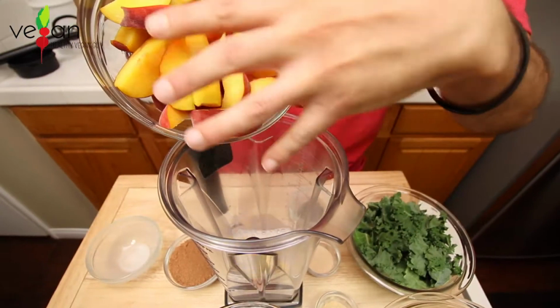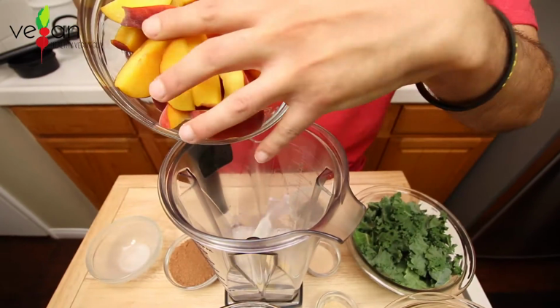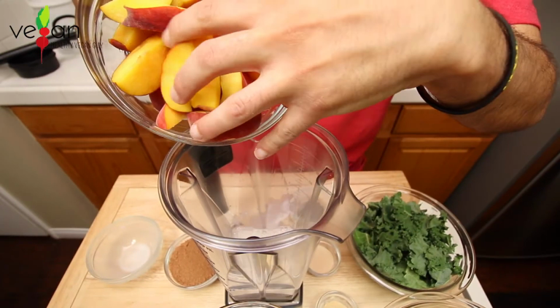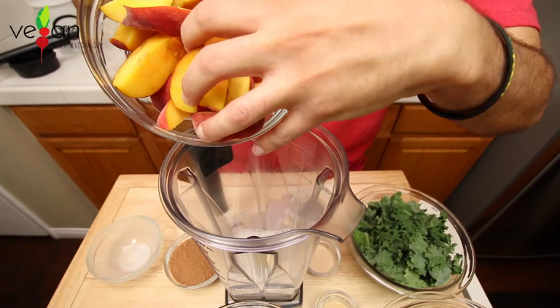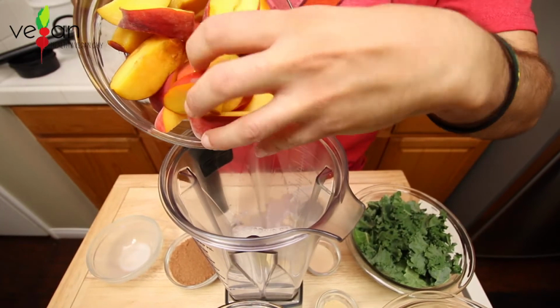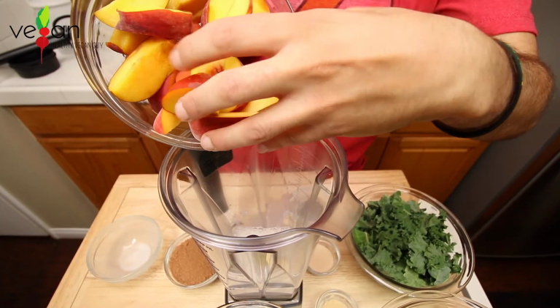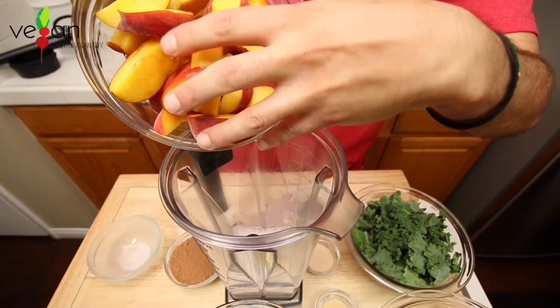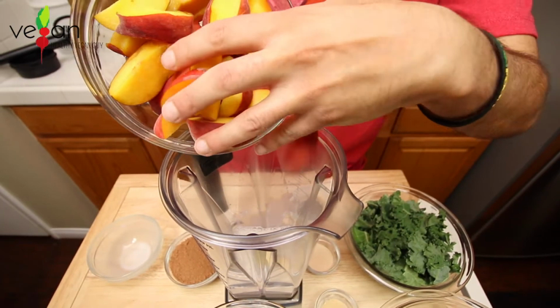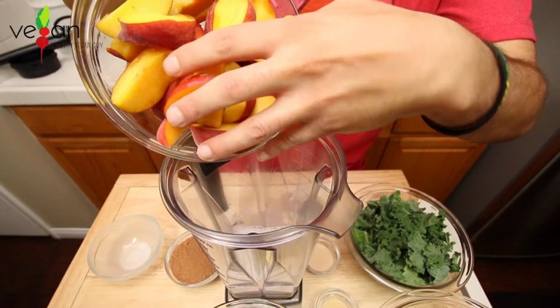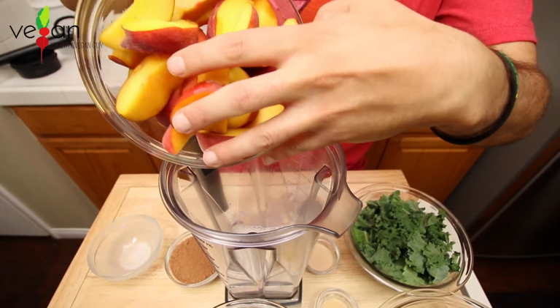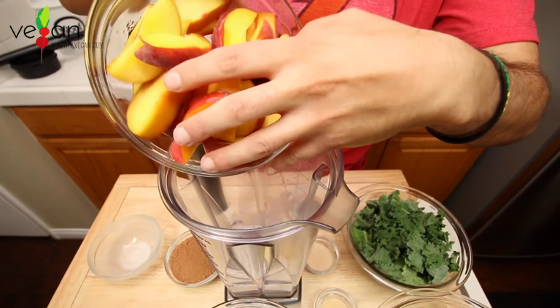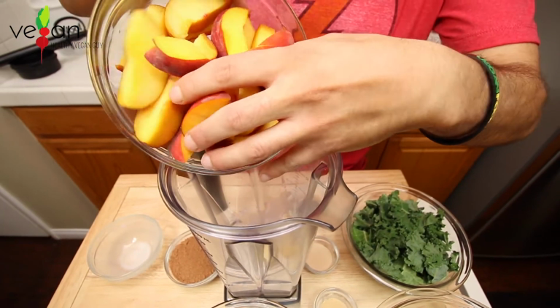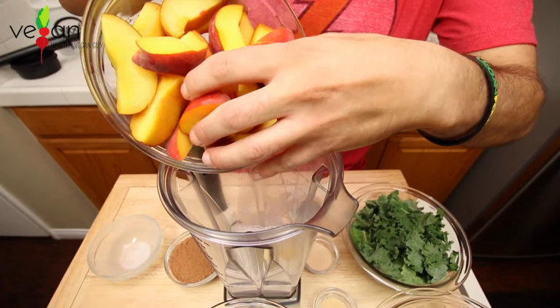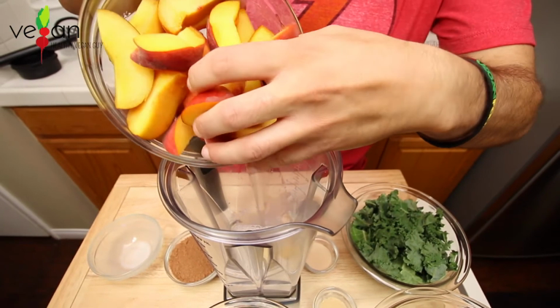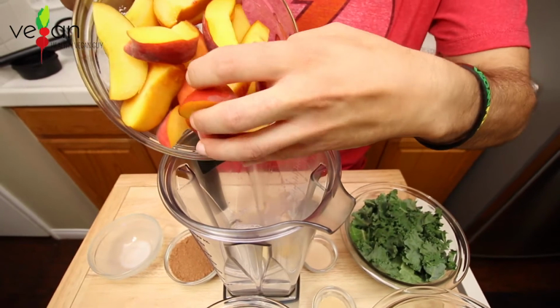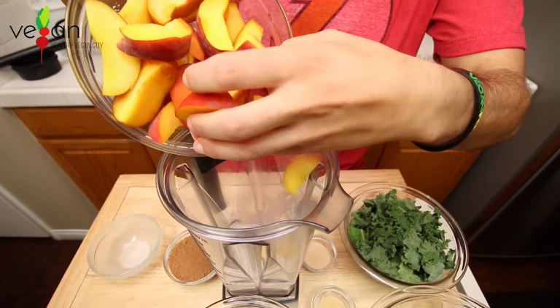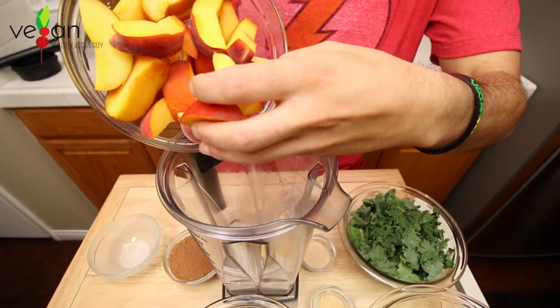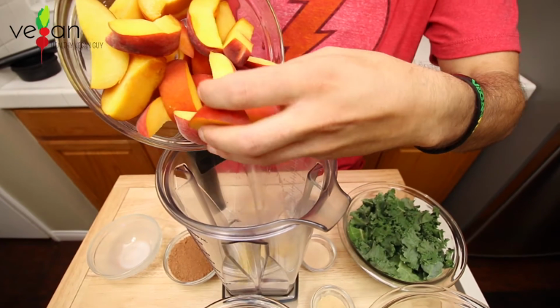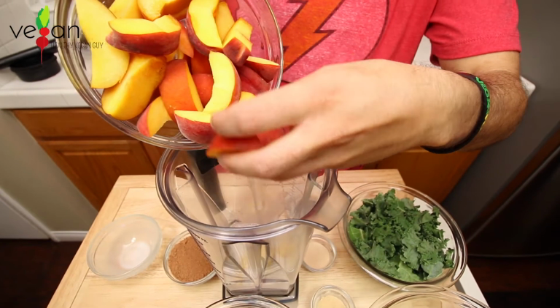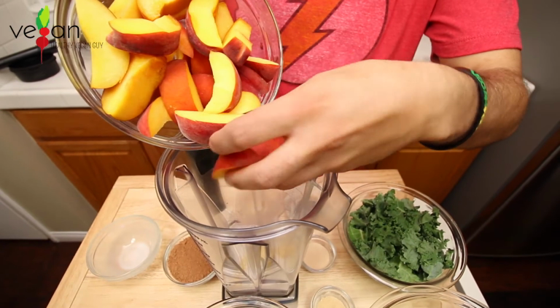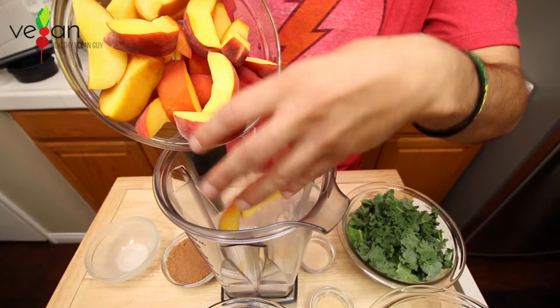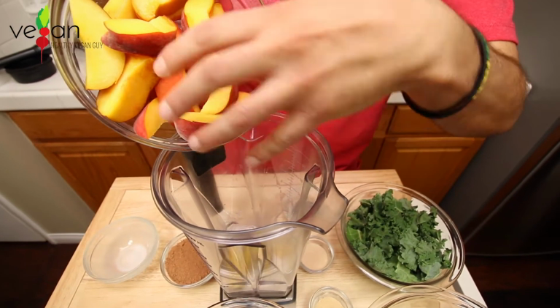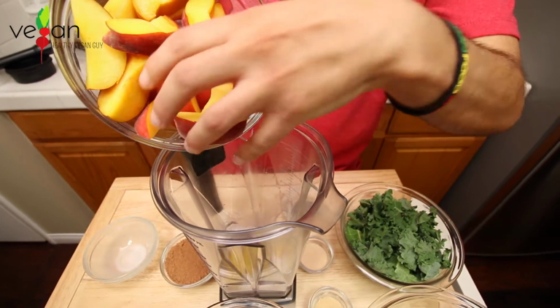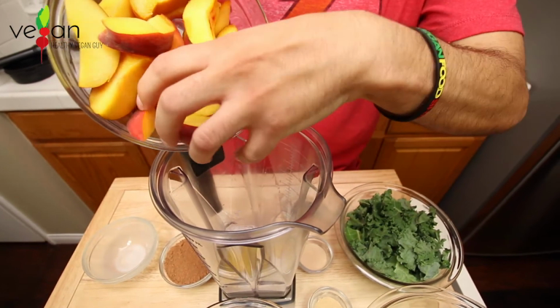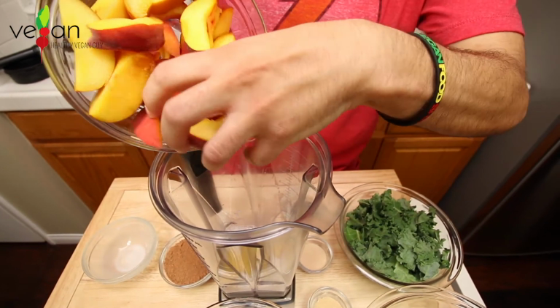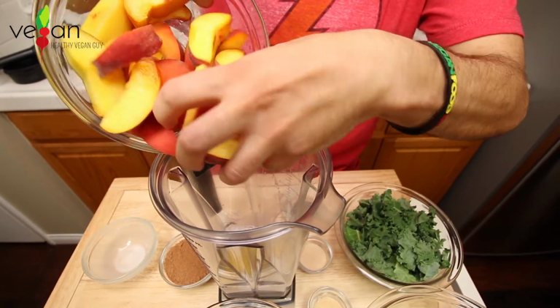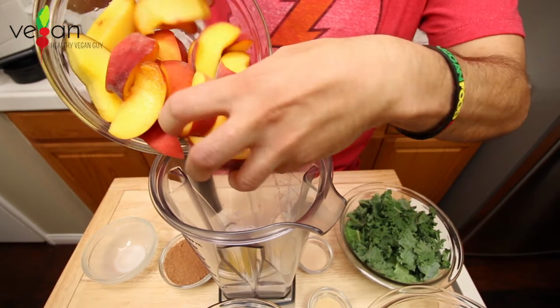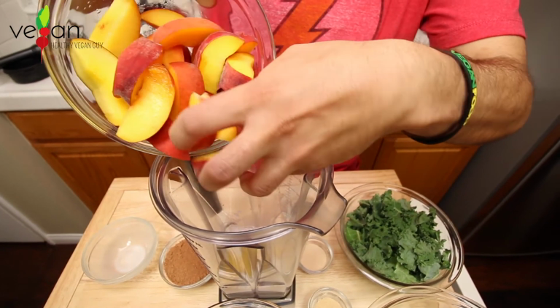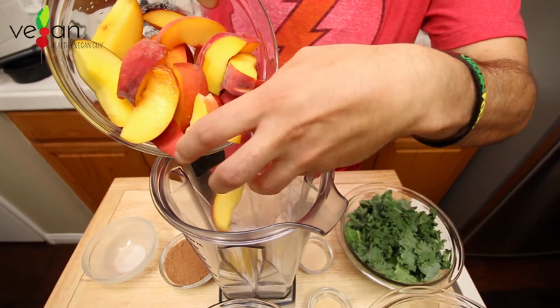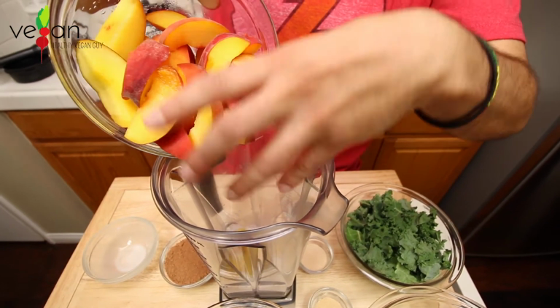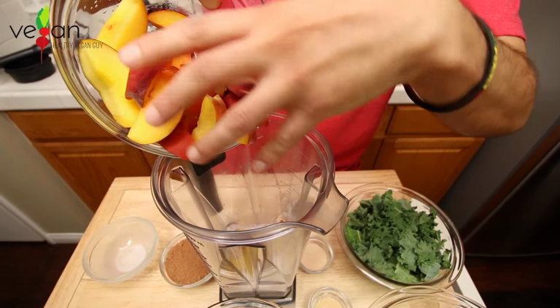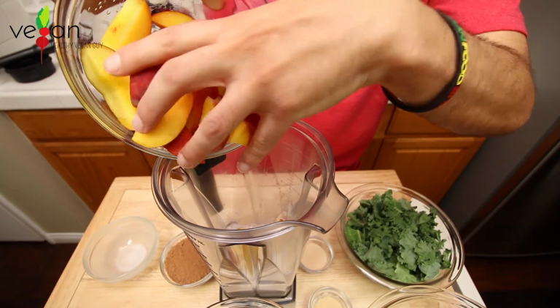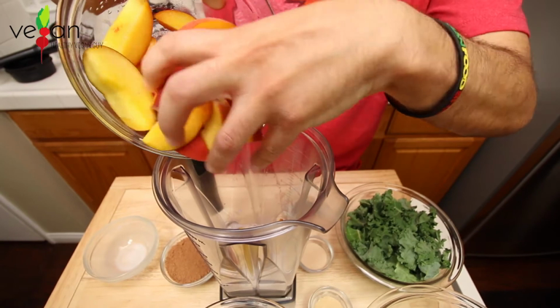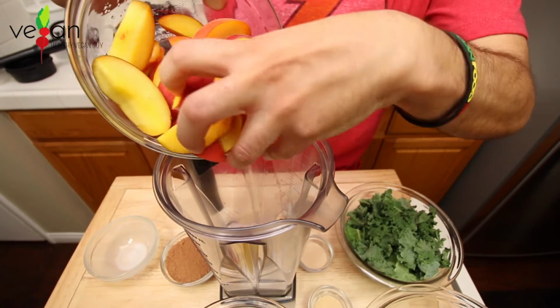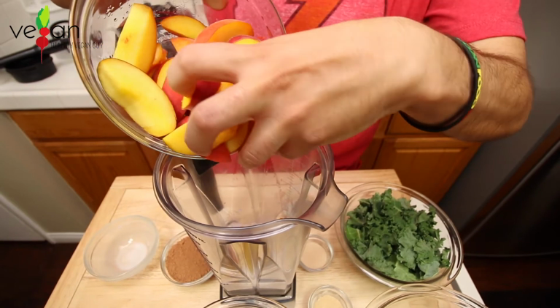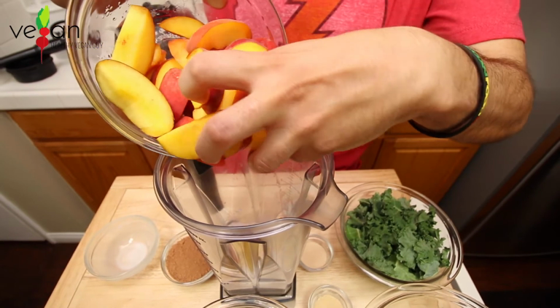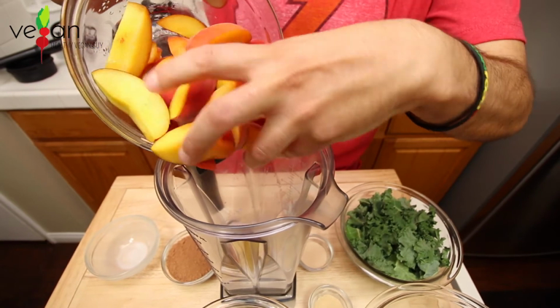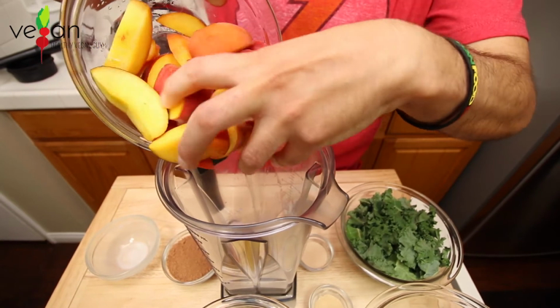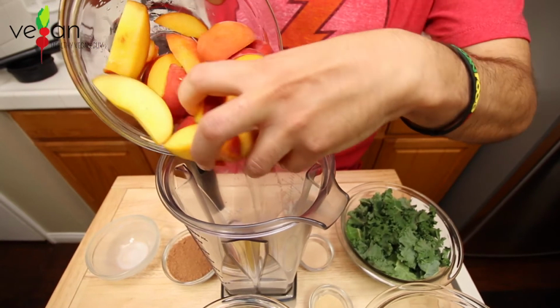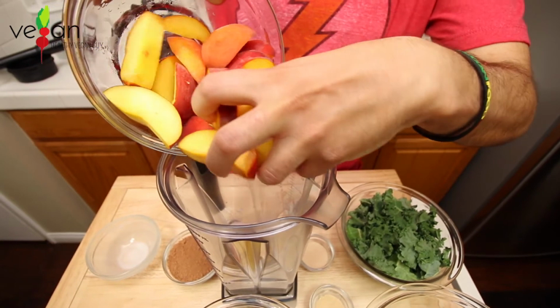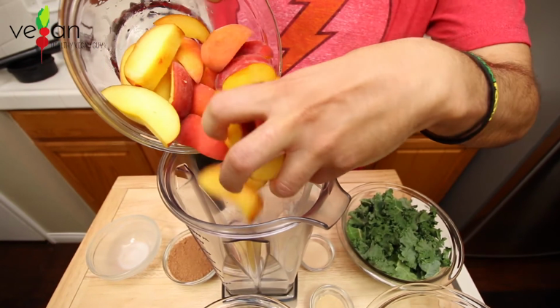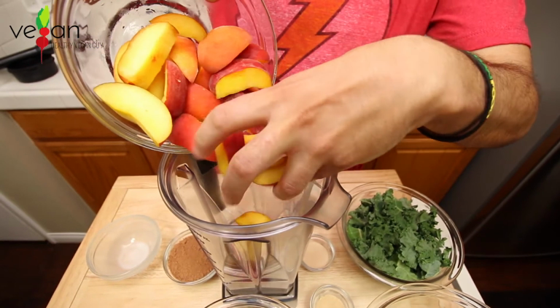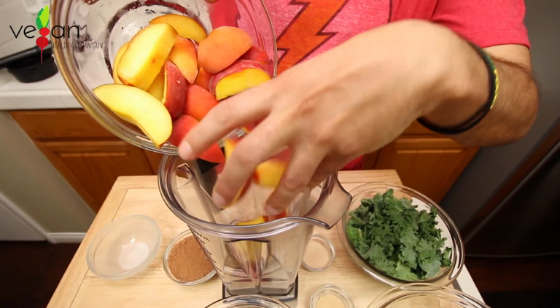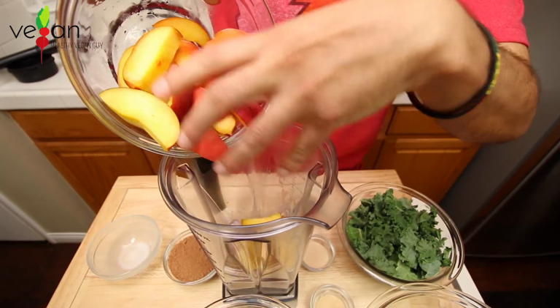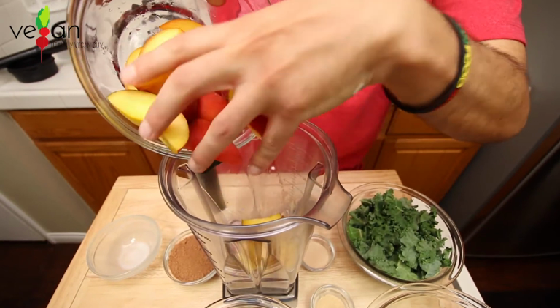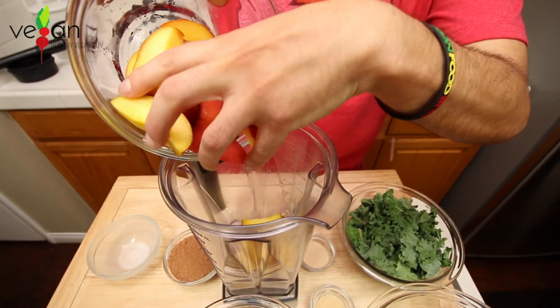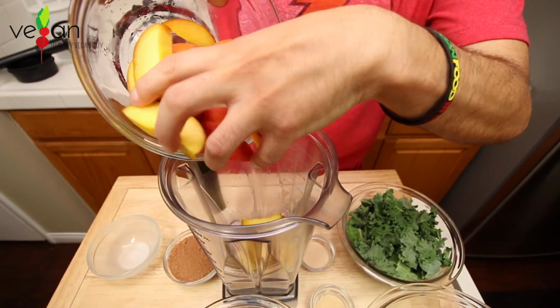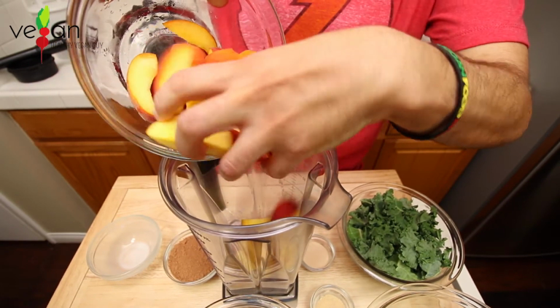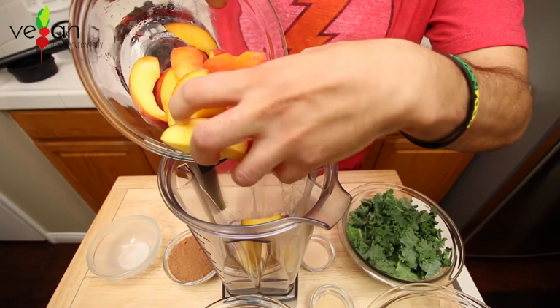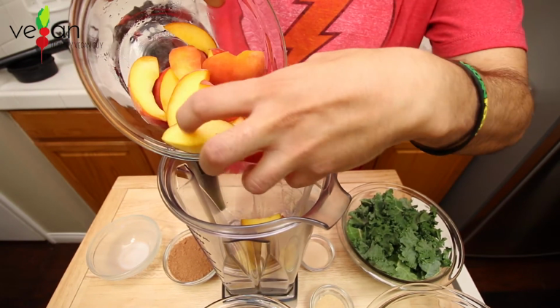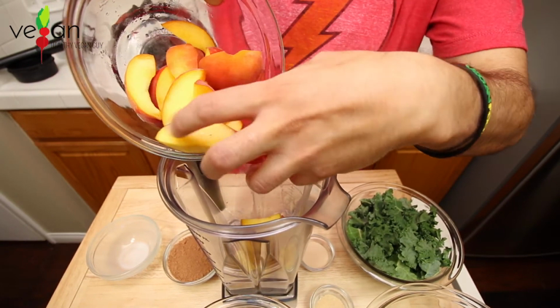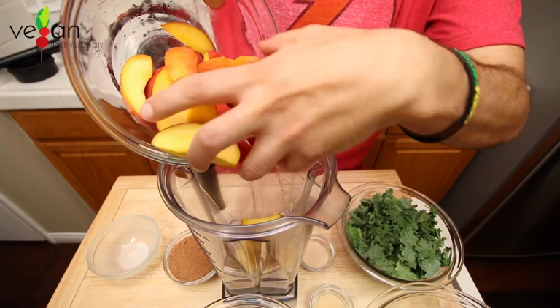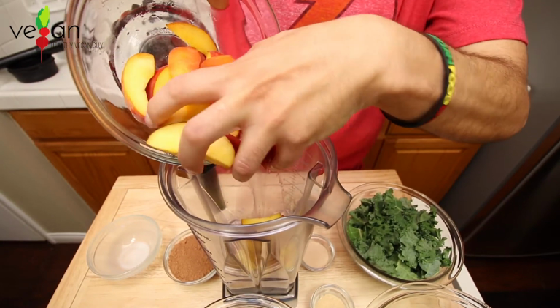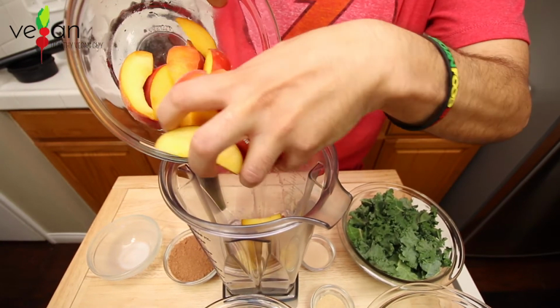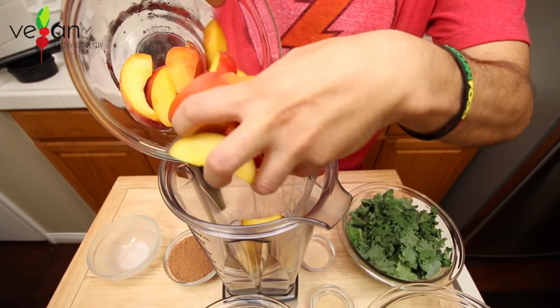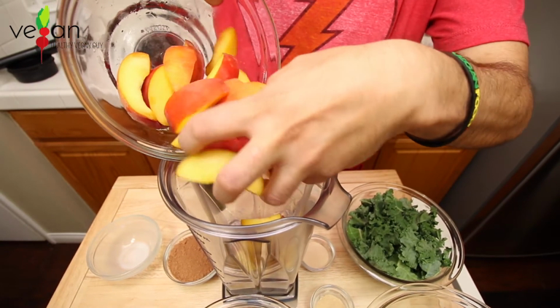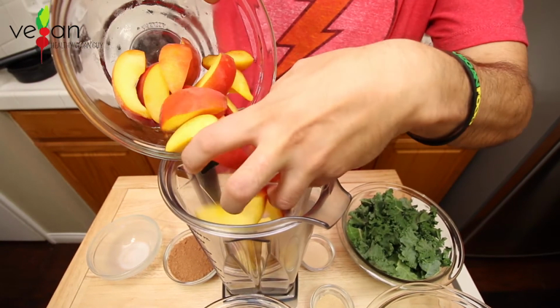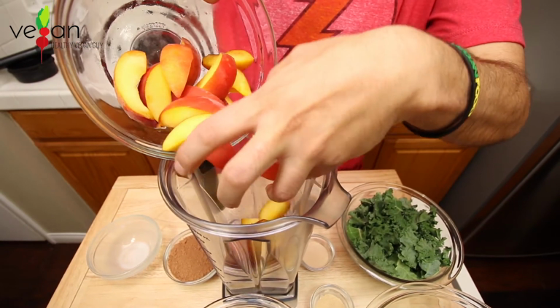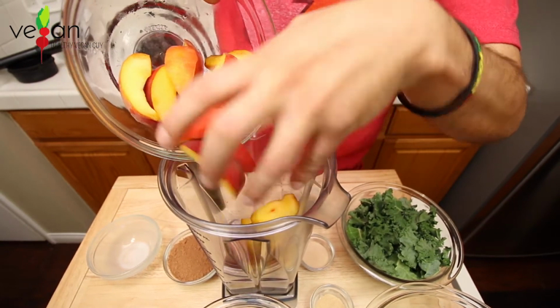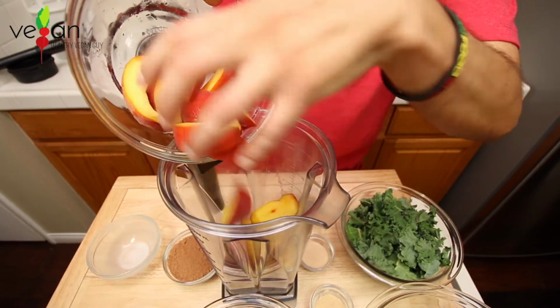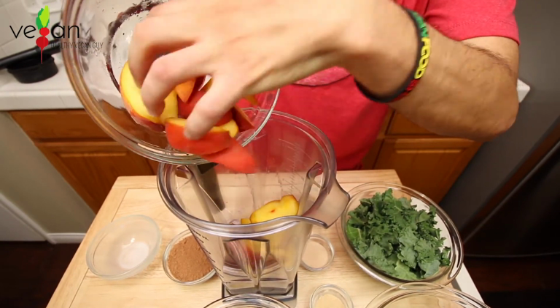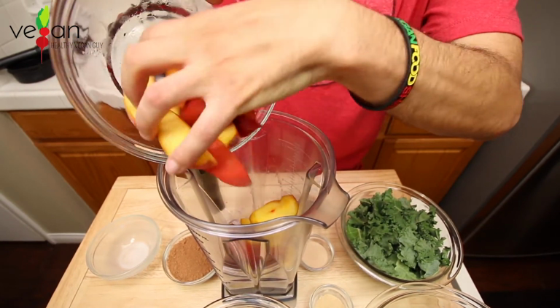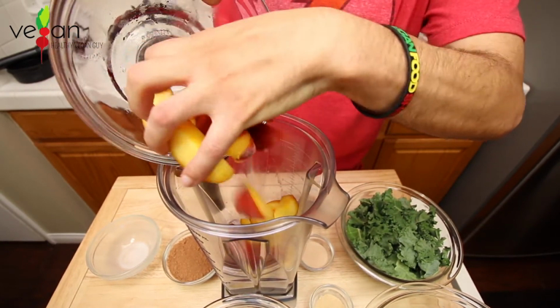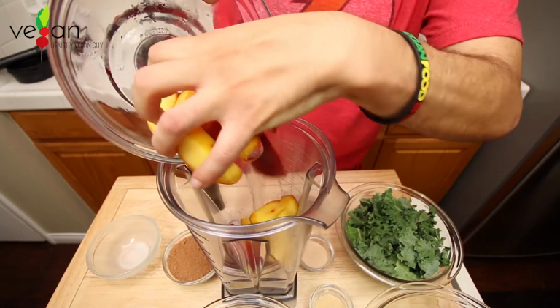Next up we have four peaches that are sliced. Peaches are a great source of vitamin C and also beta-carotene.